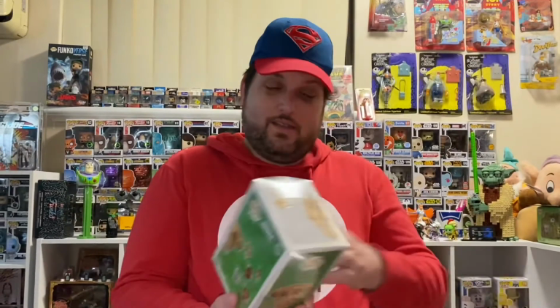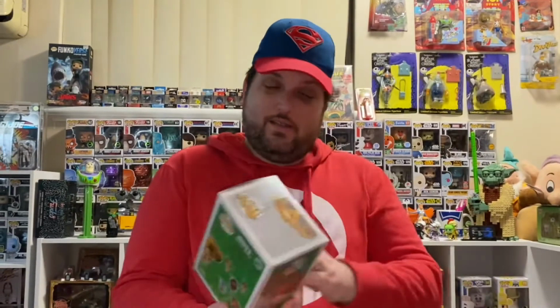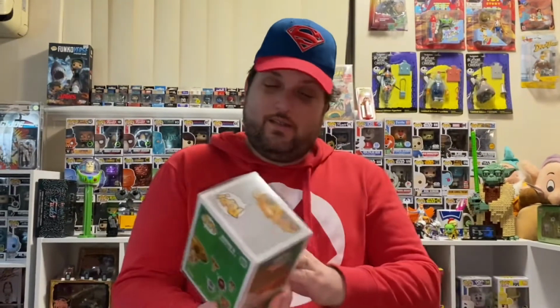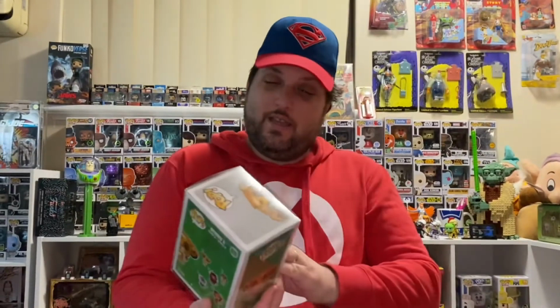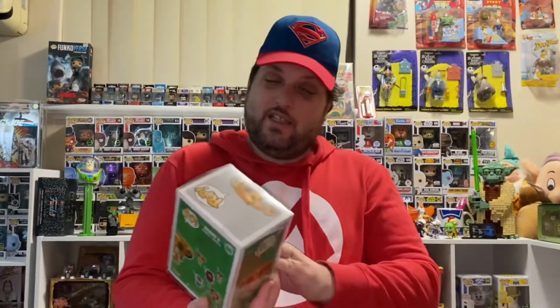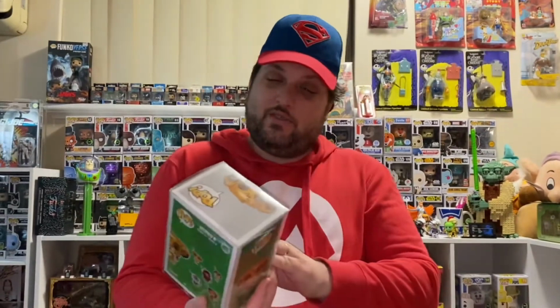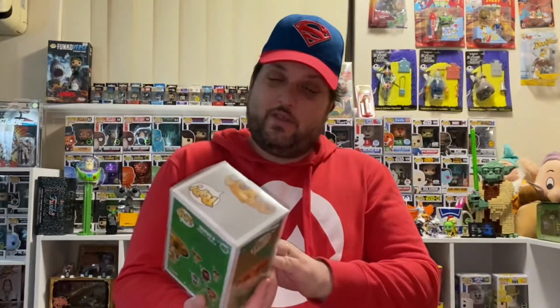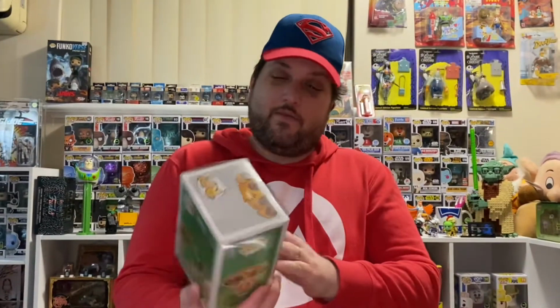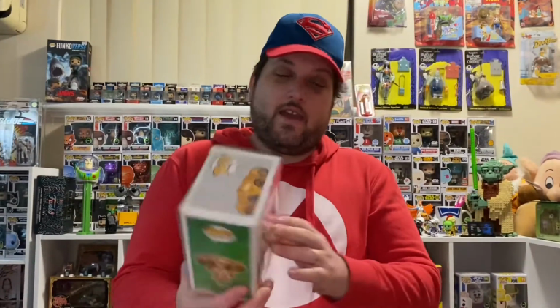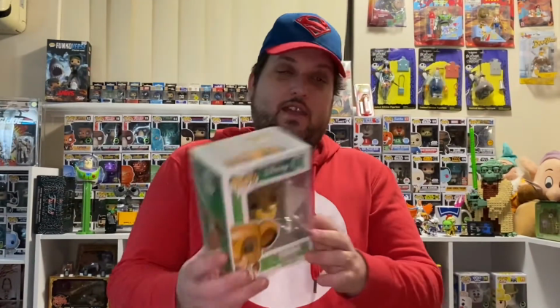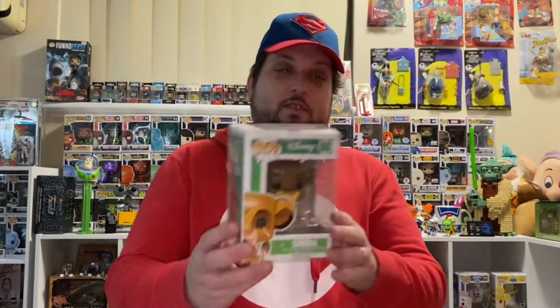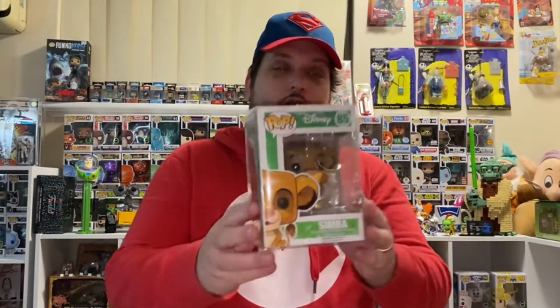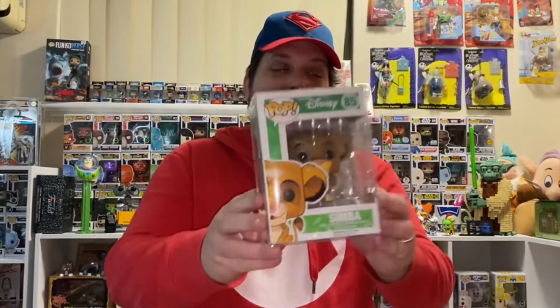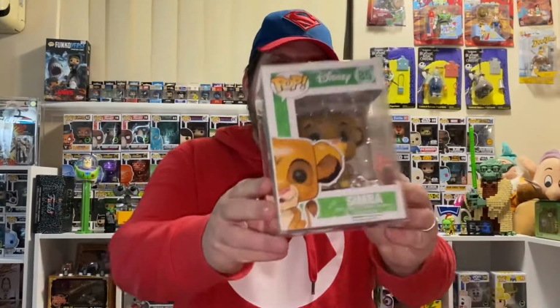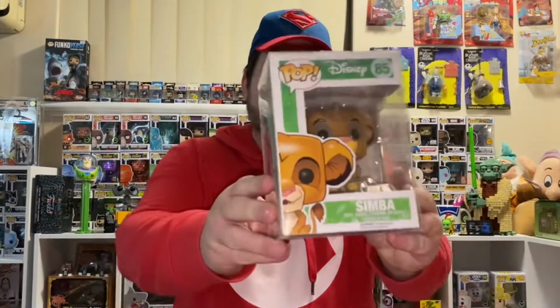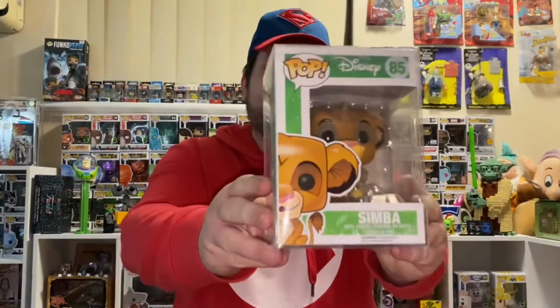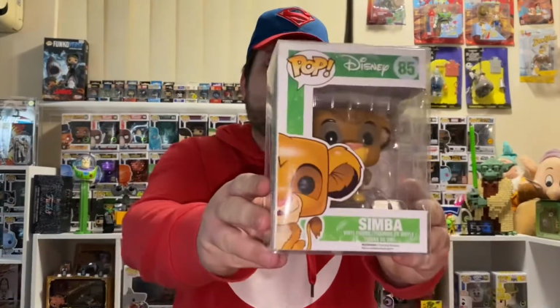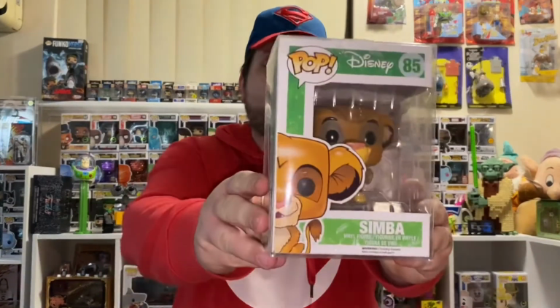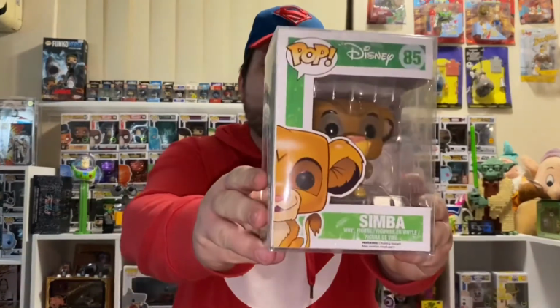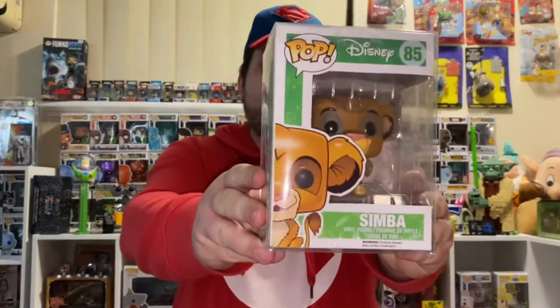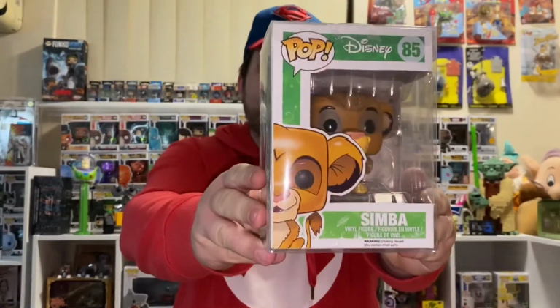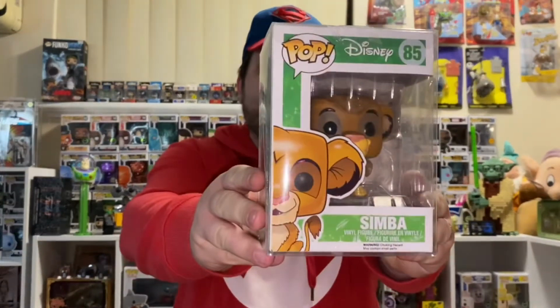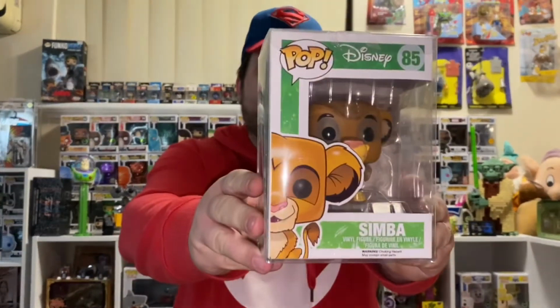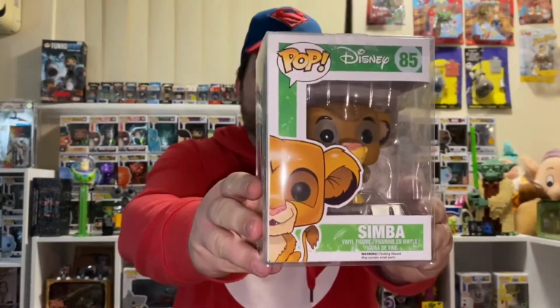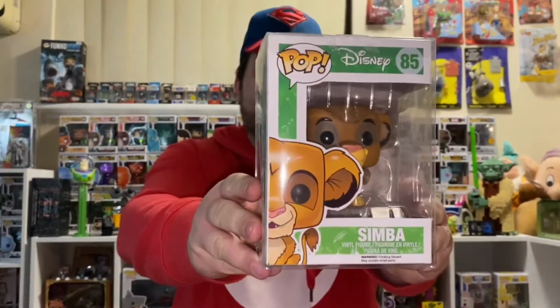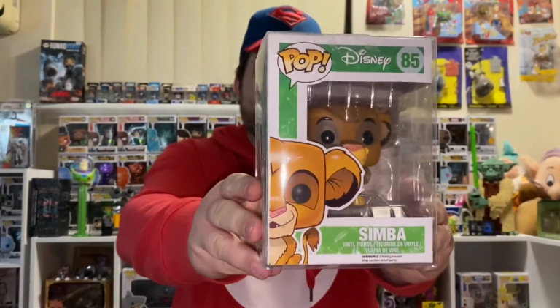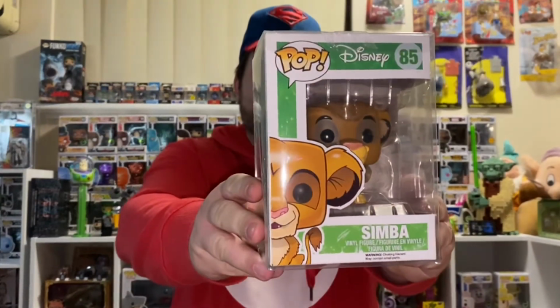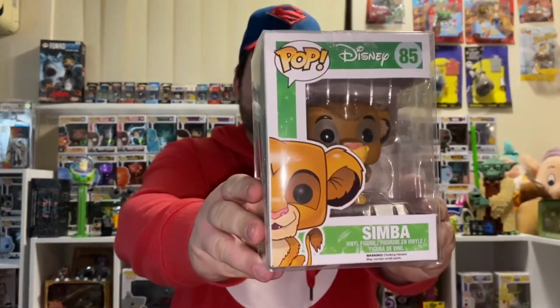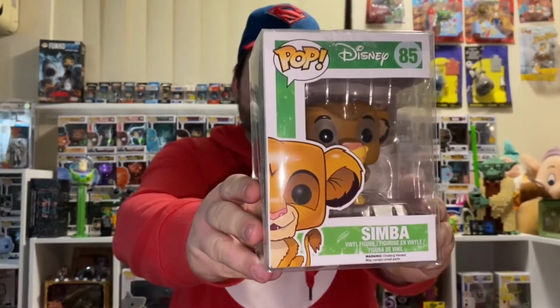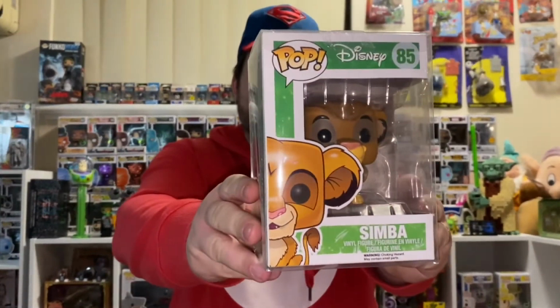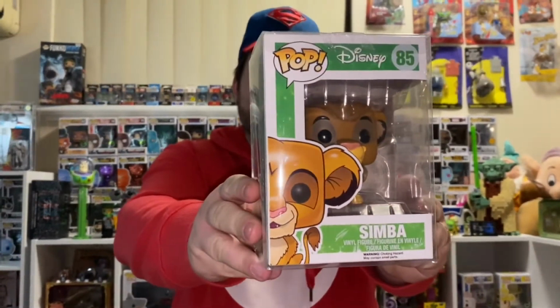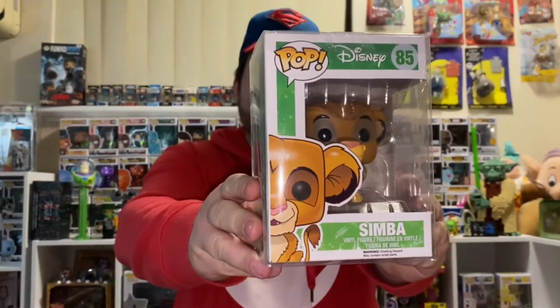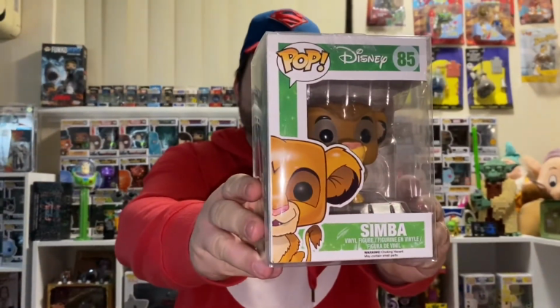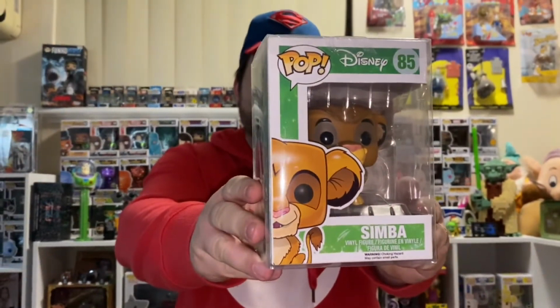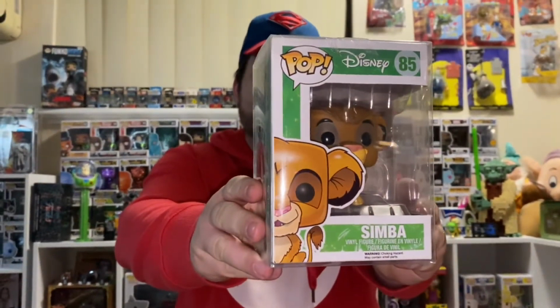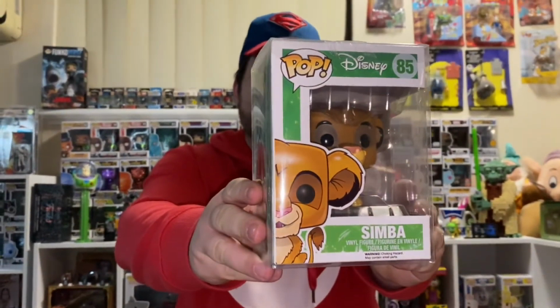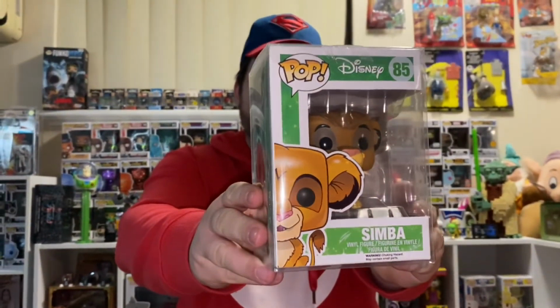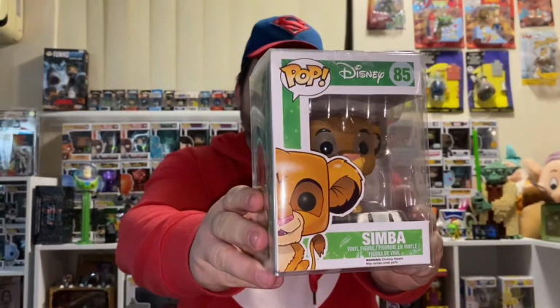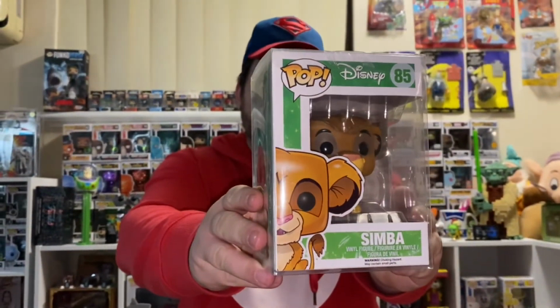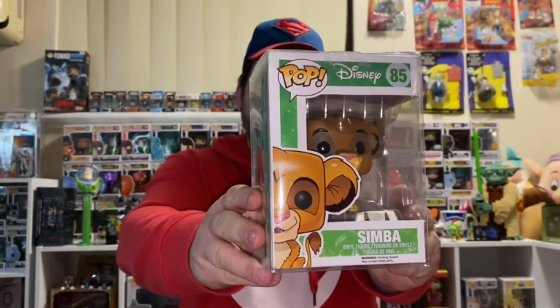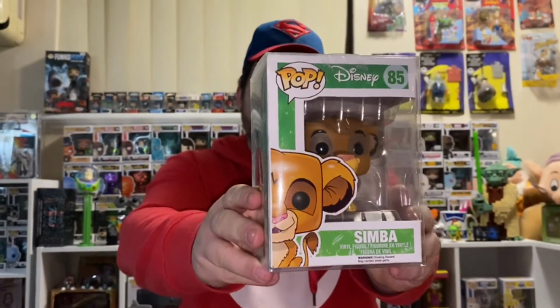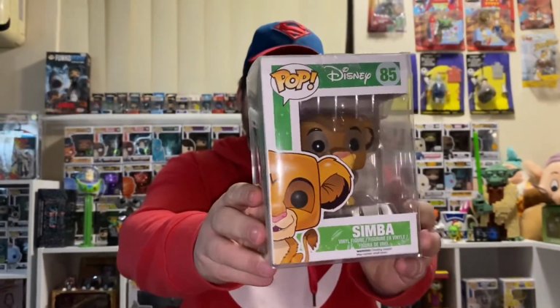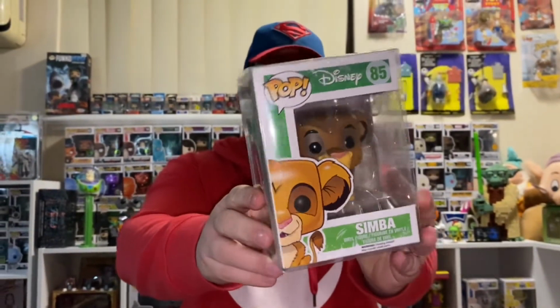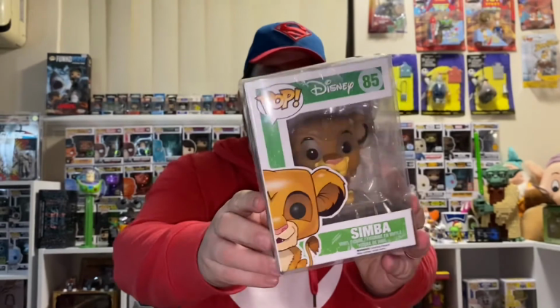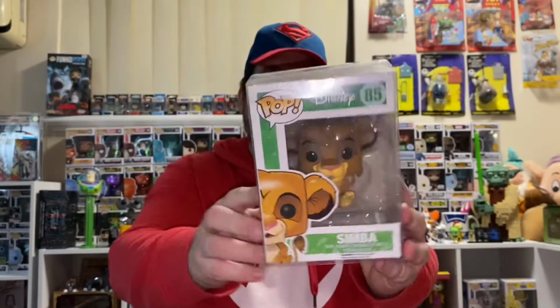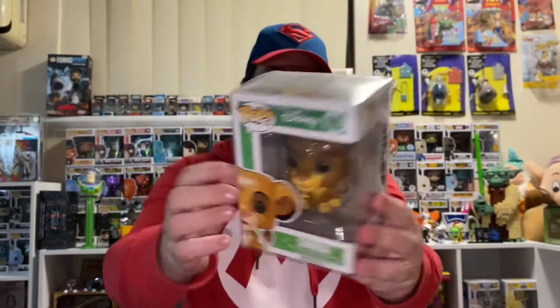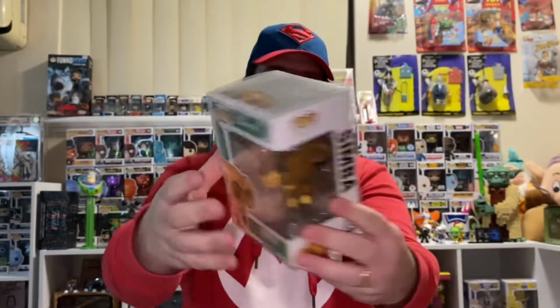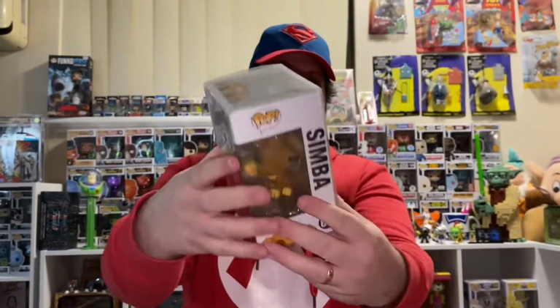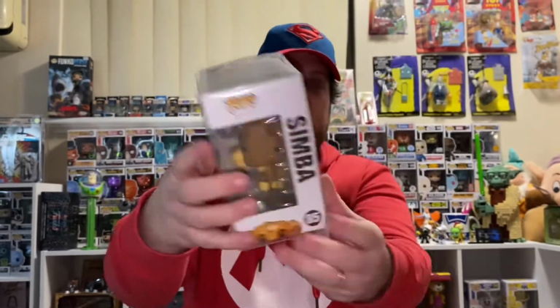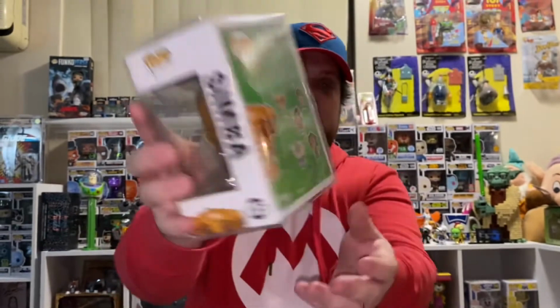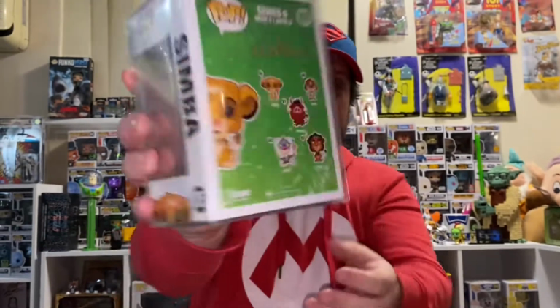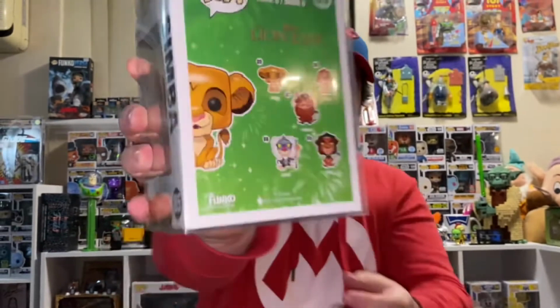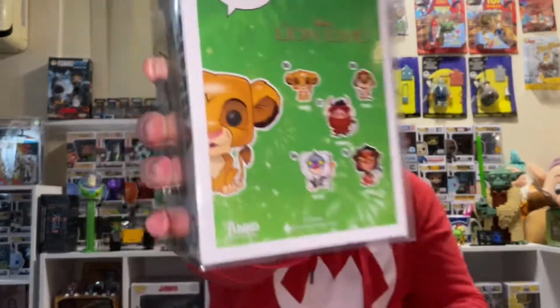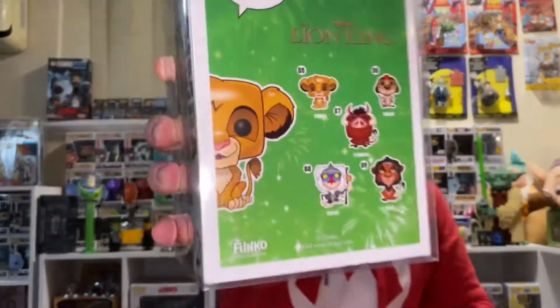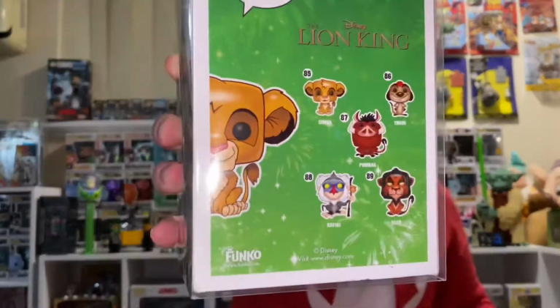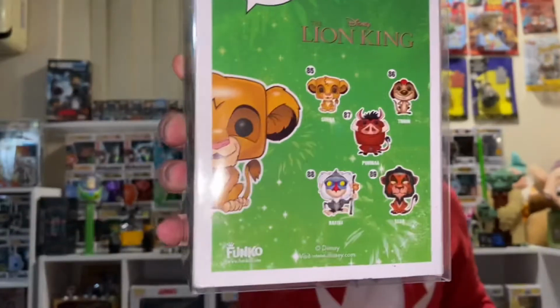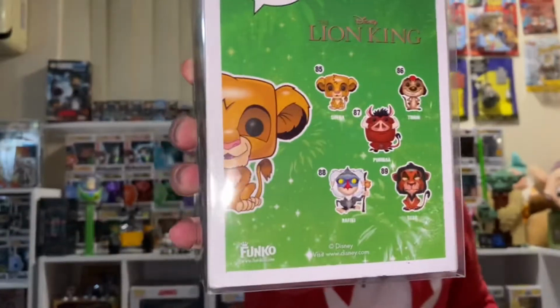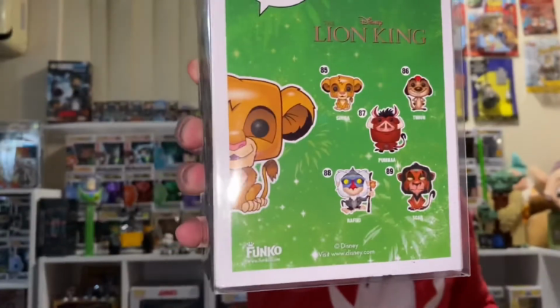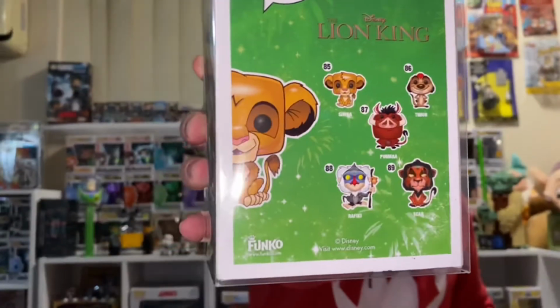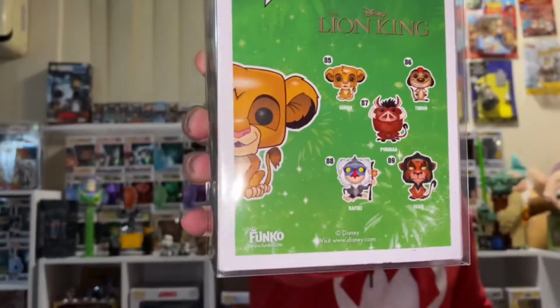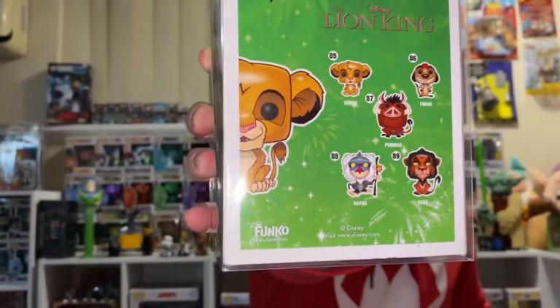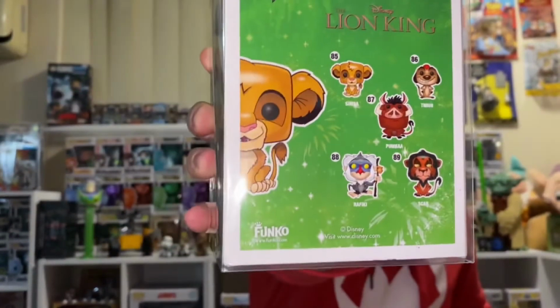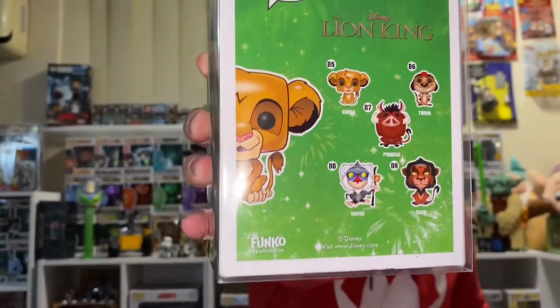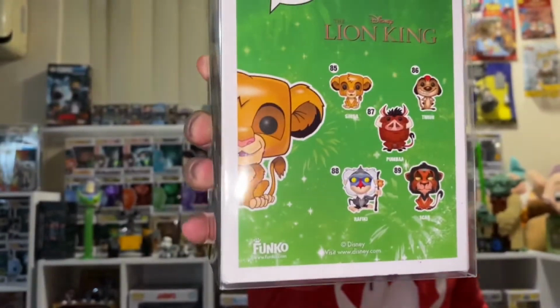Next we have 85, Simba. We didn't get many of the Lion King ones — we only got Simba.